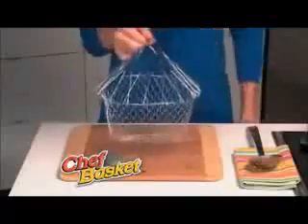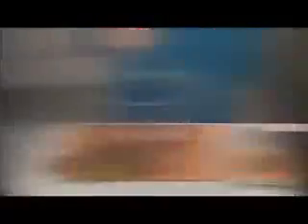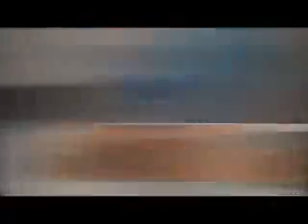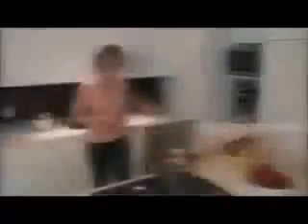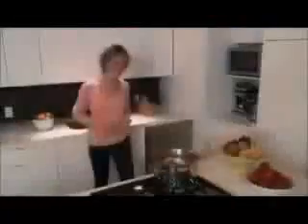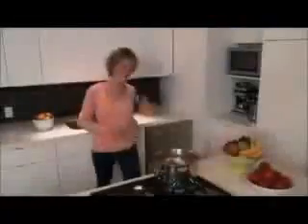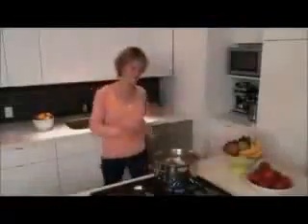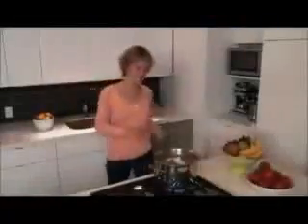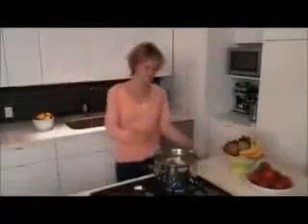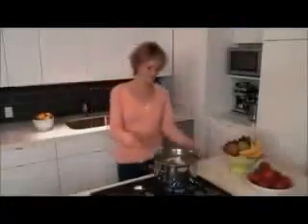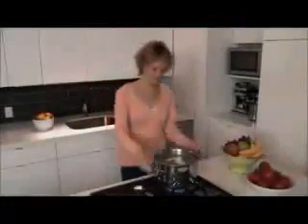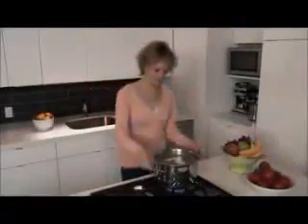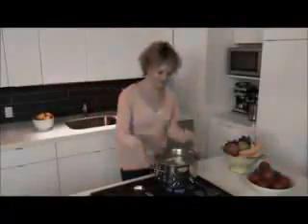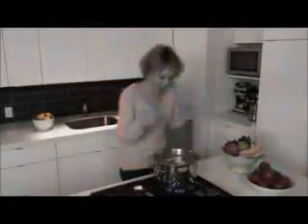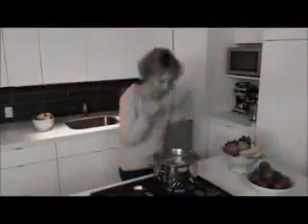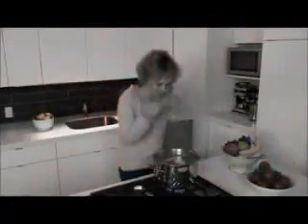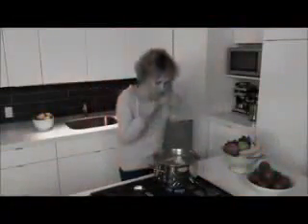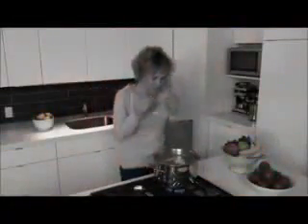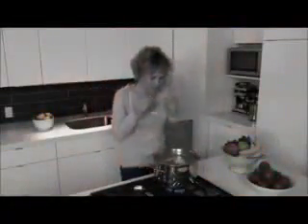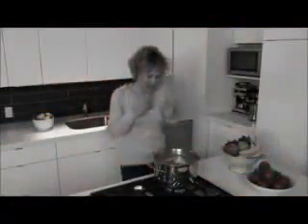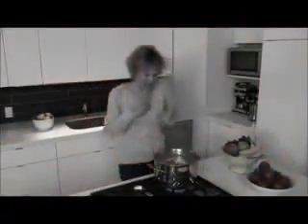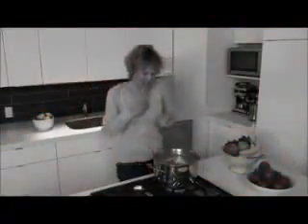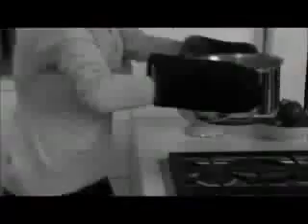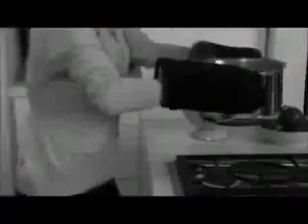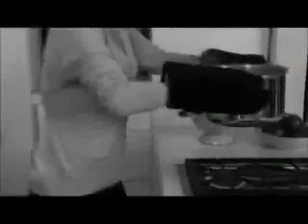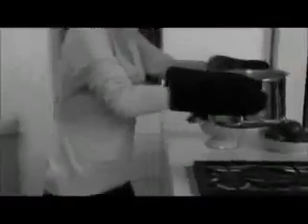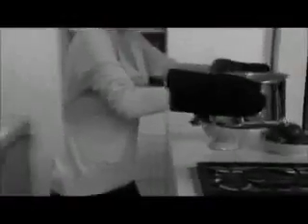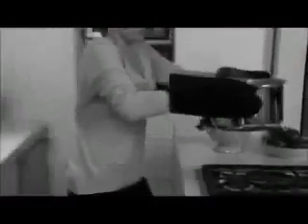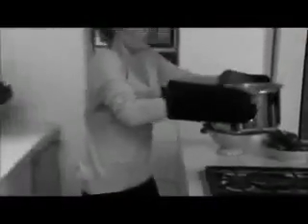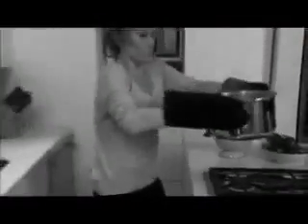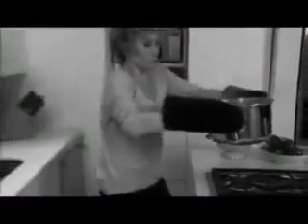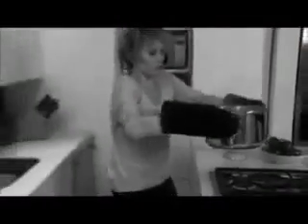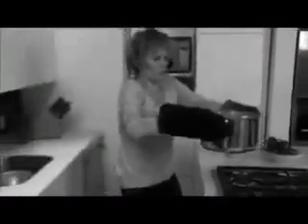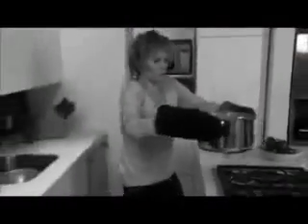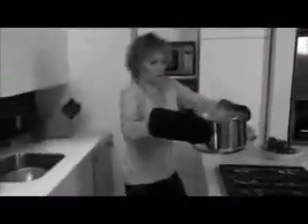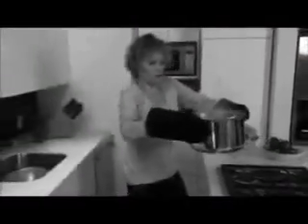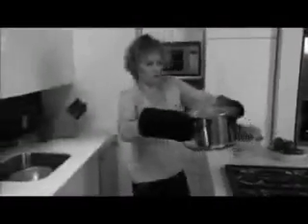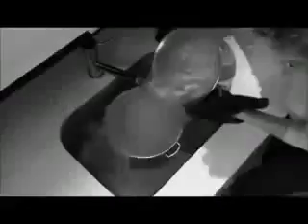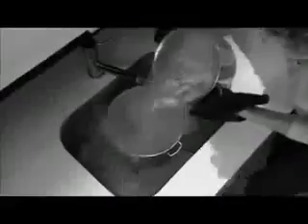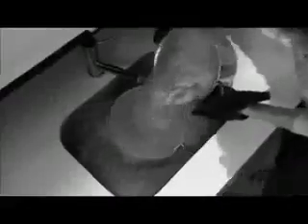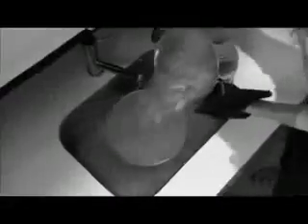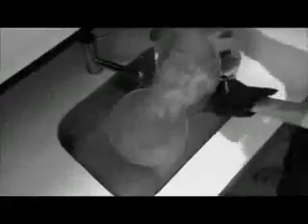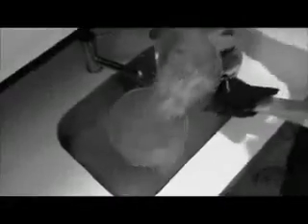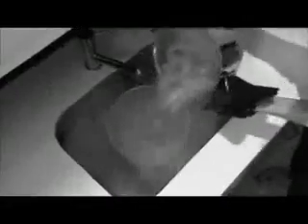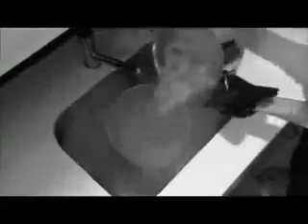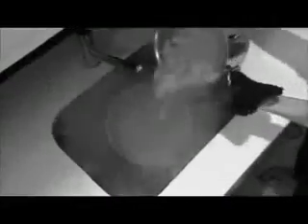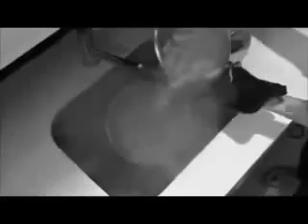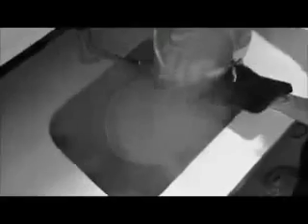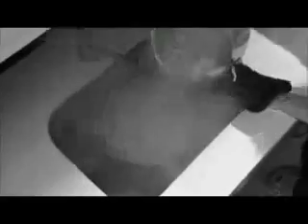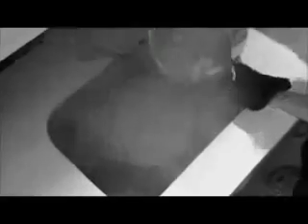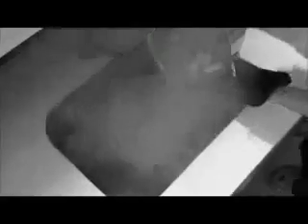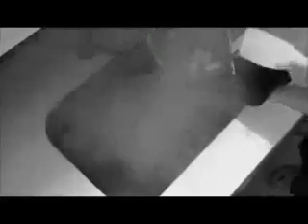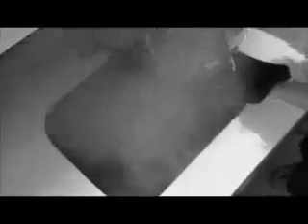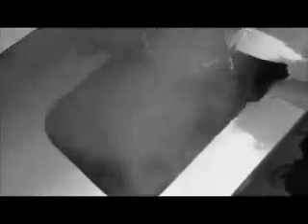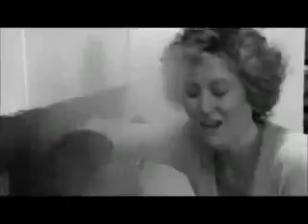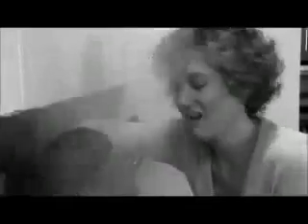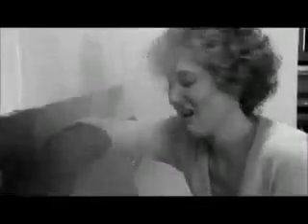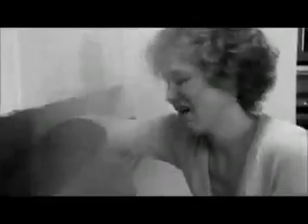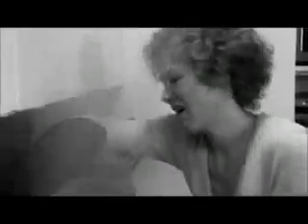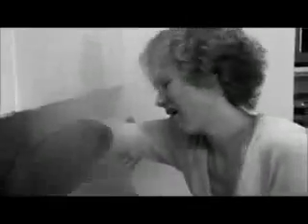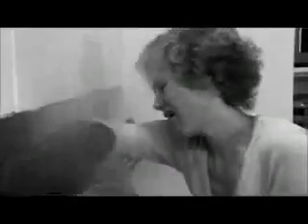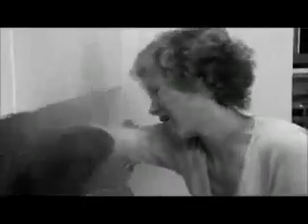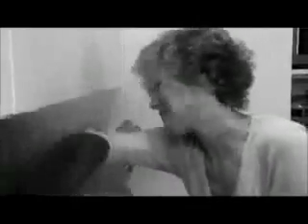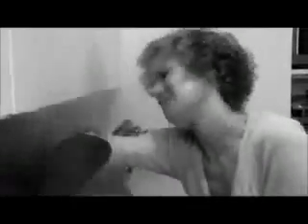Making pasta can be an adventure. Ouch, you have to grab tight with potholders. Oh no, there must be a better way.